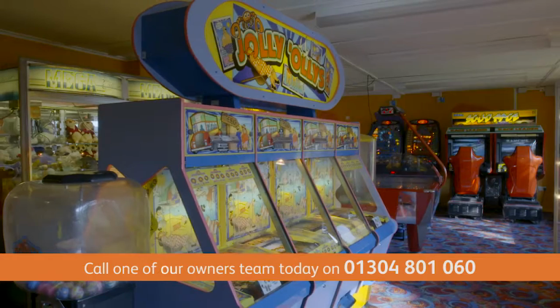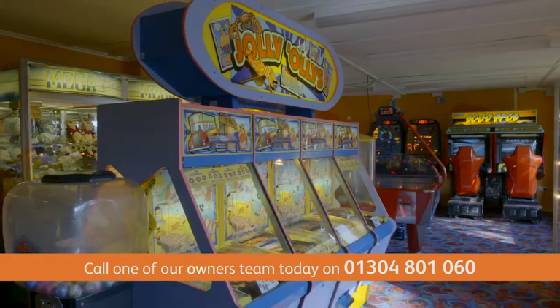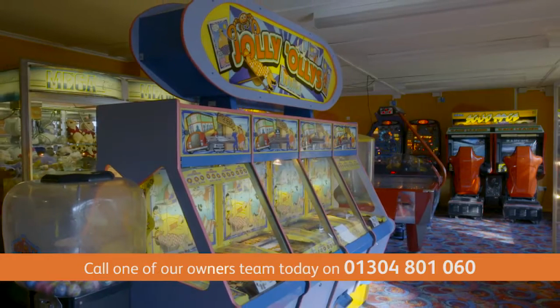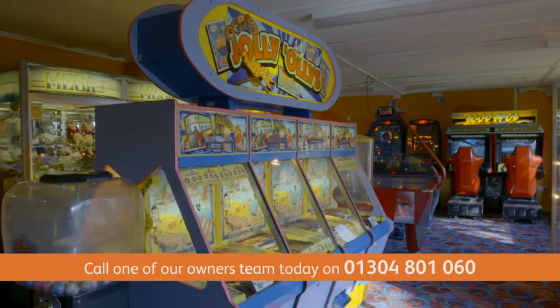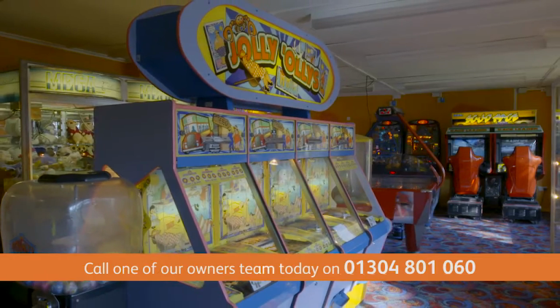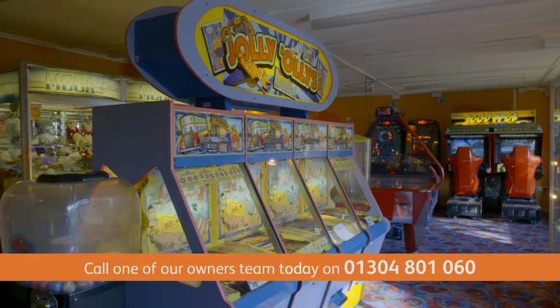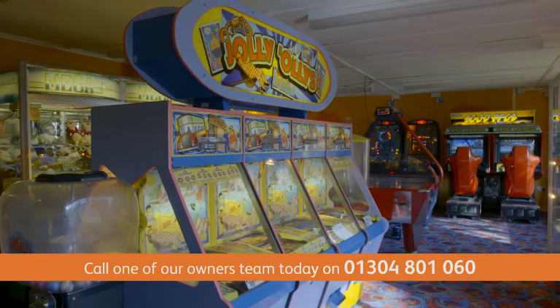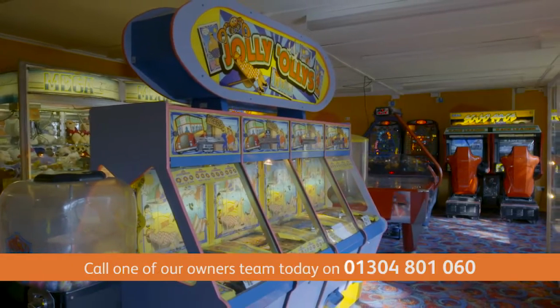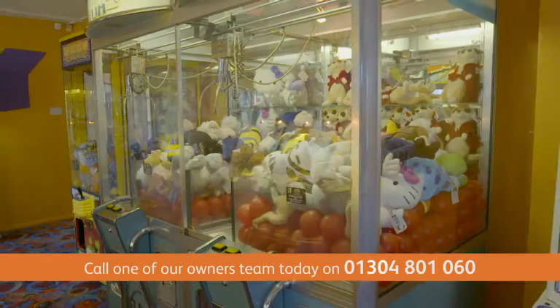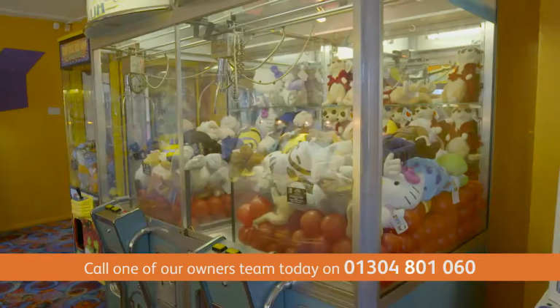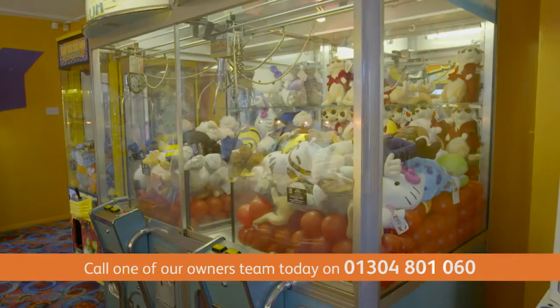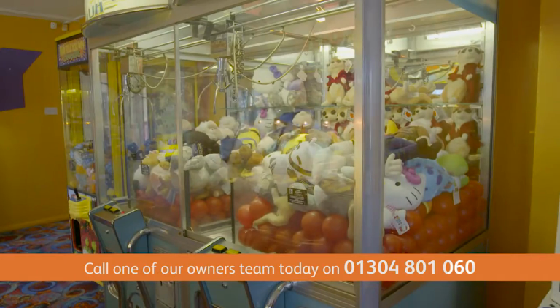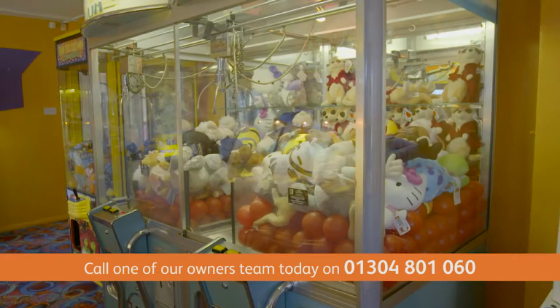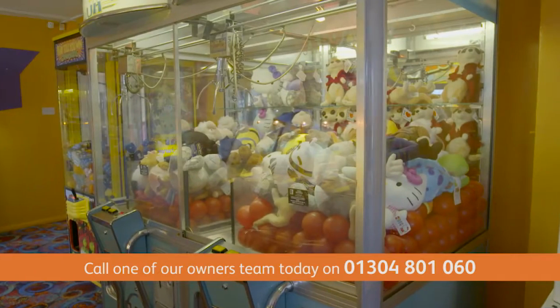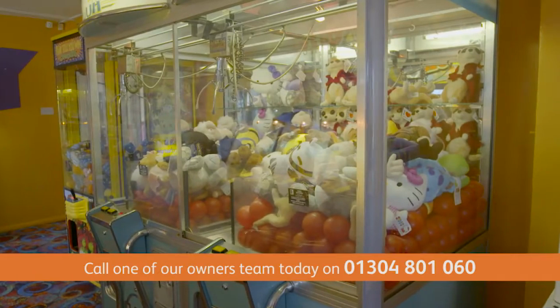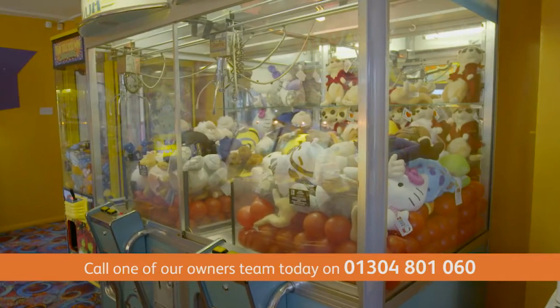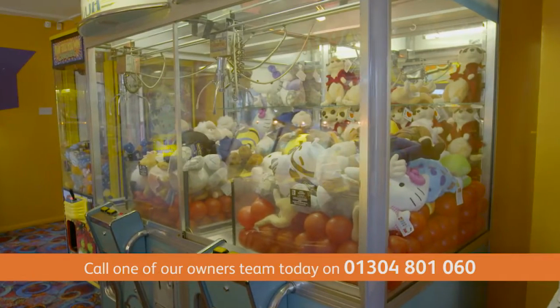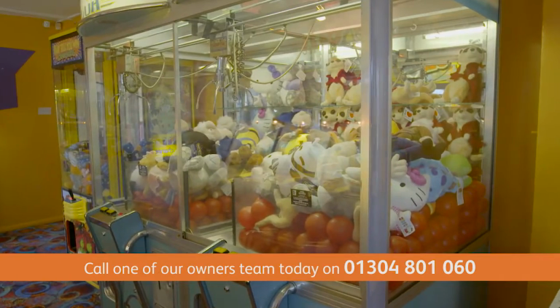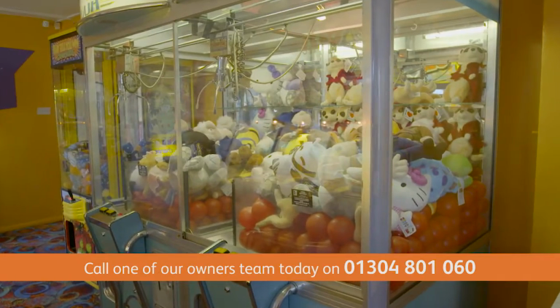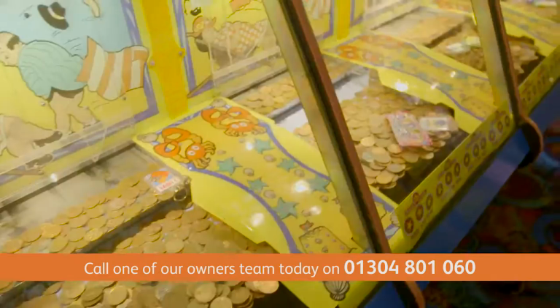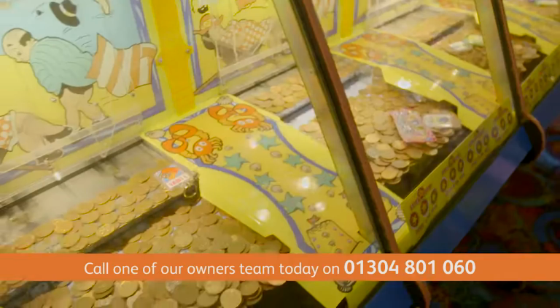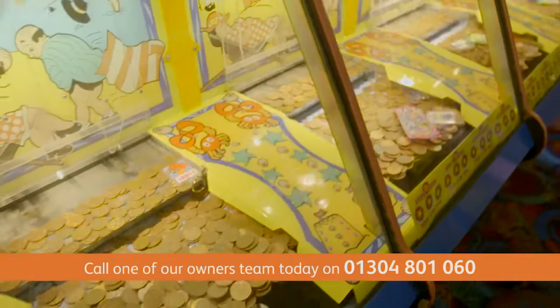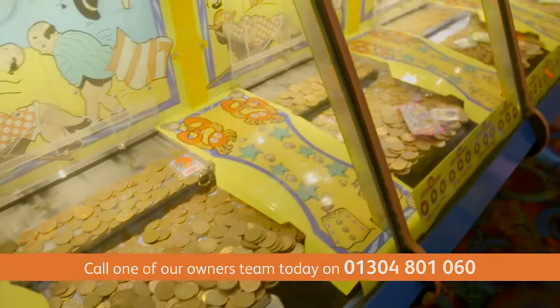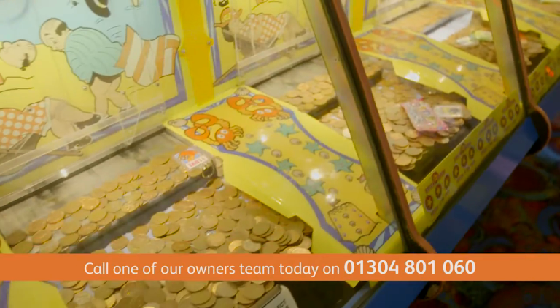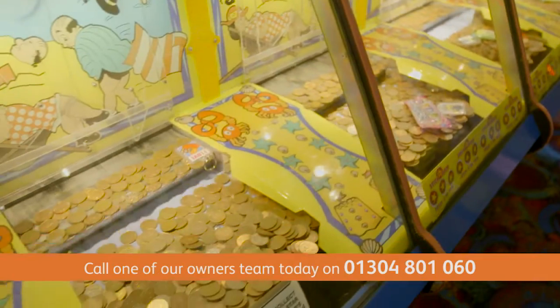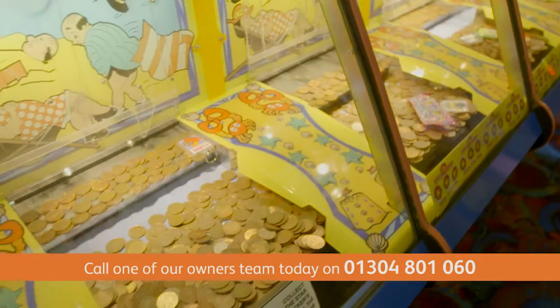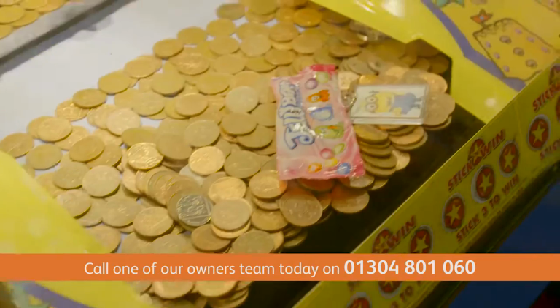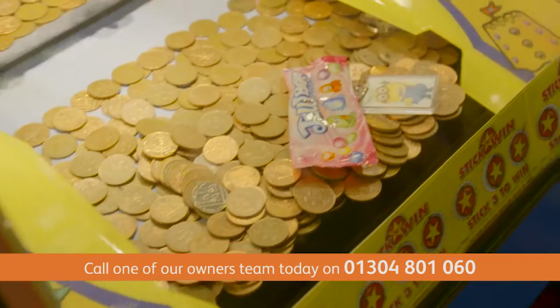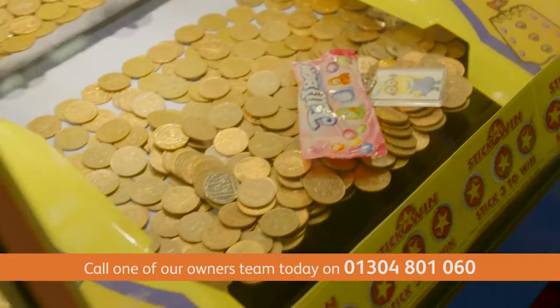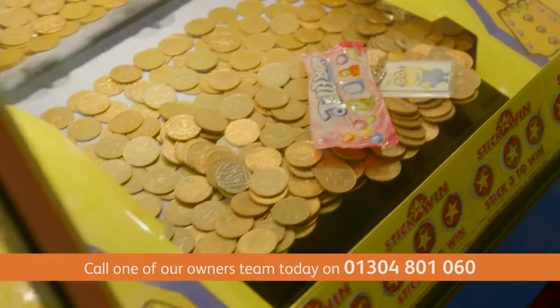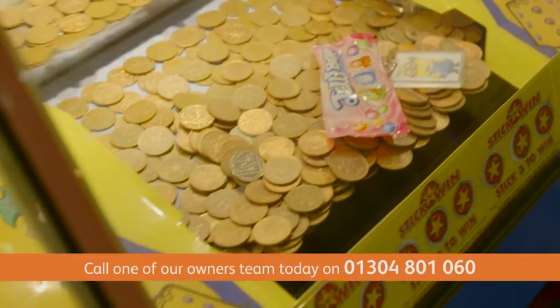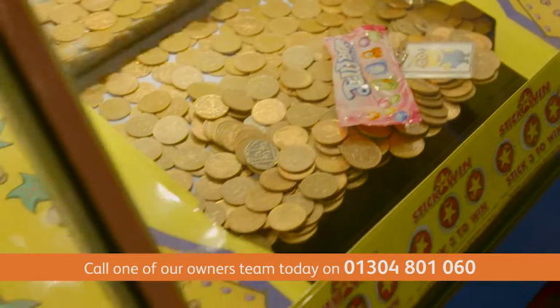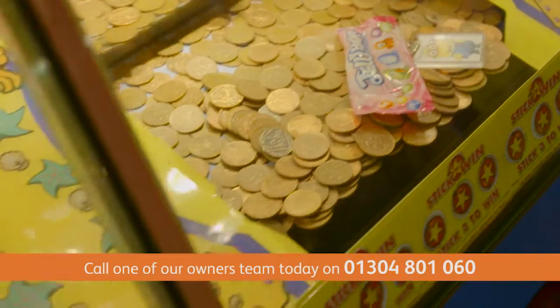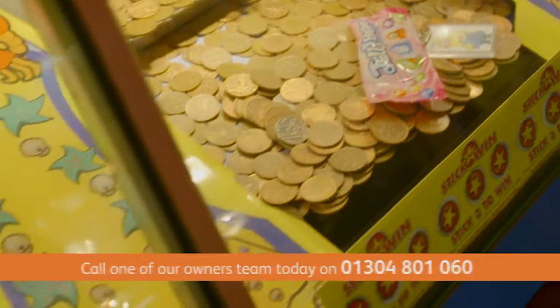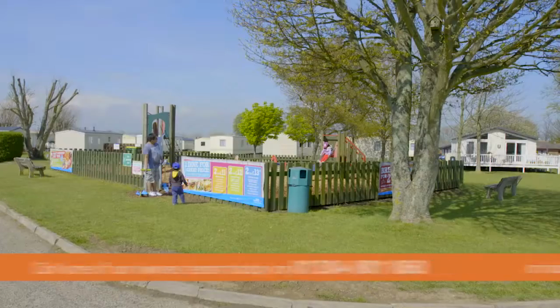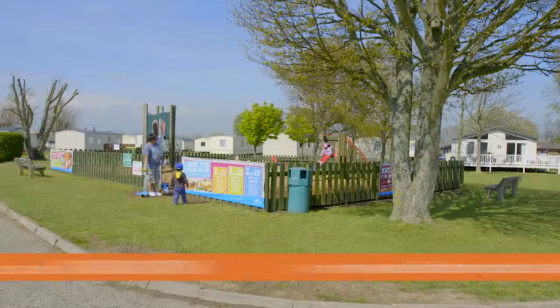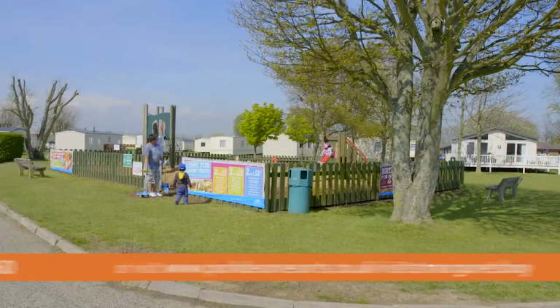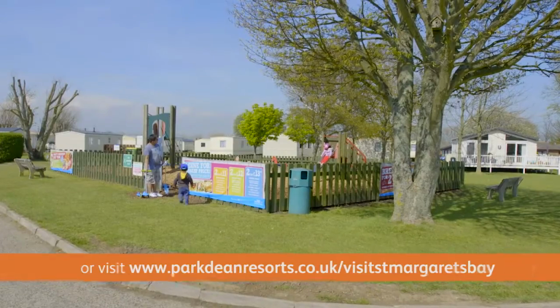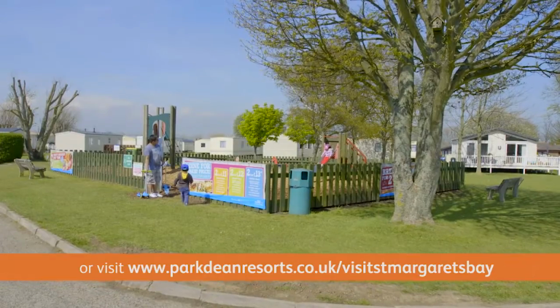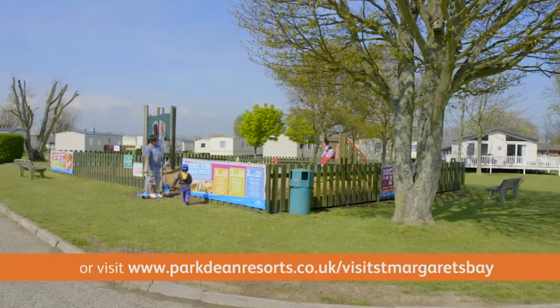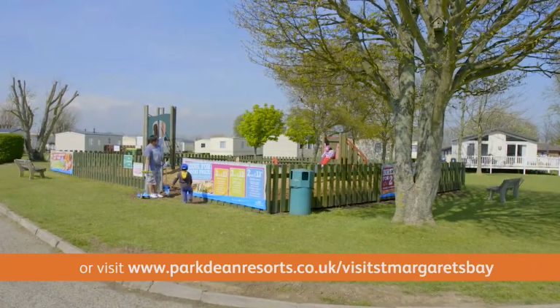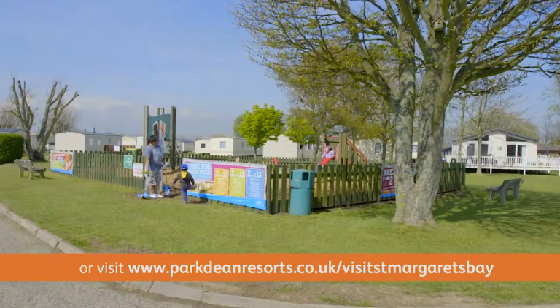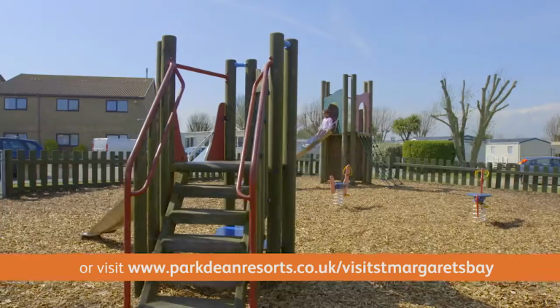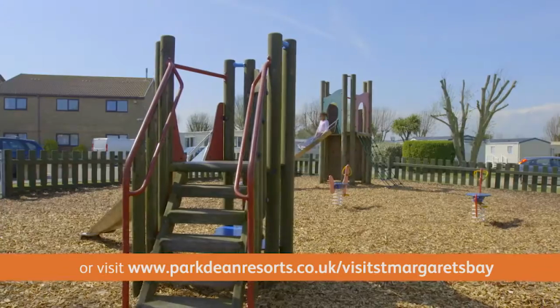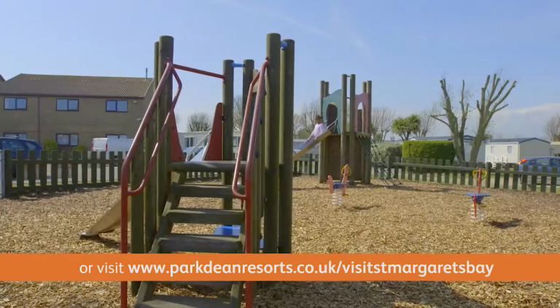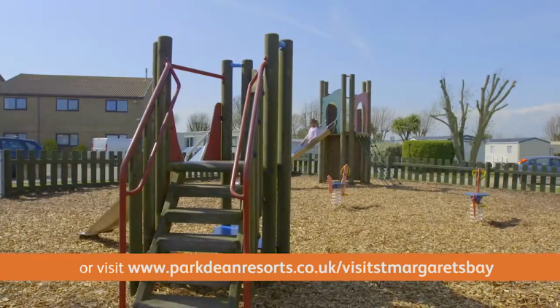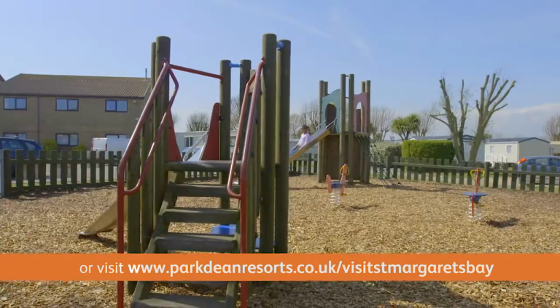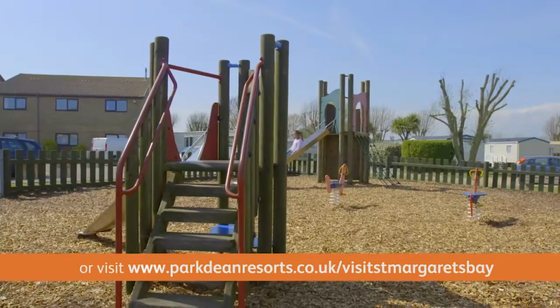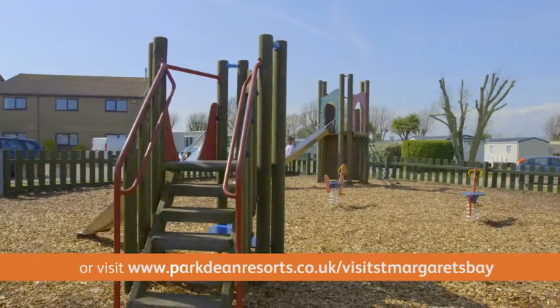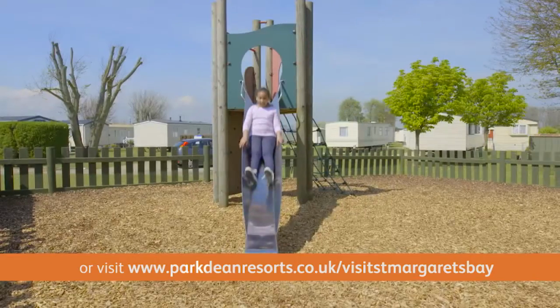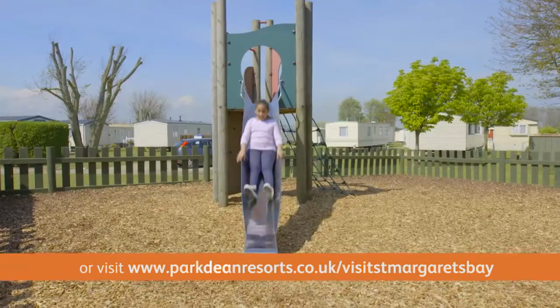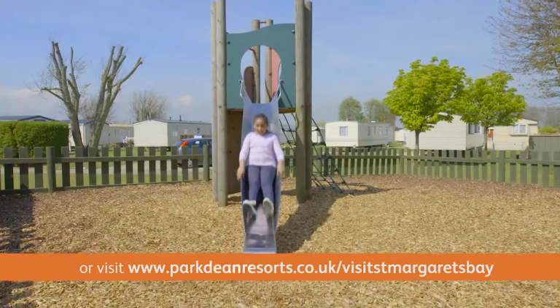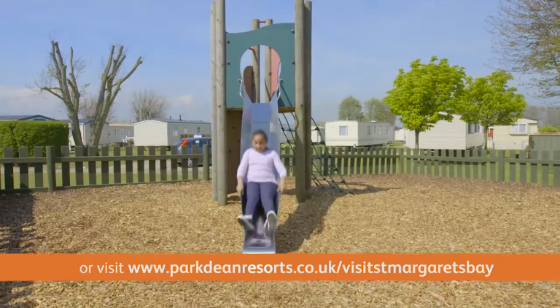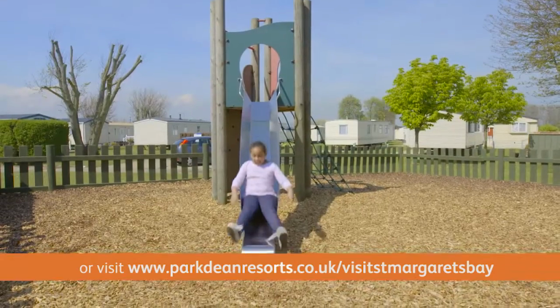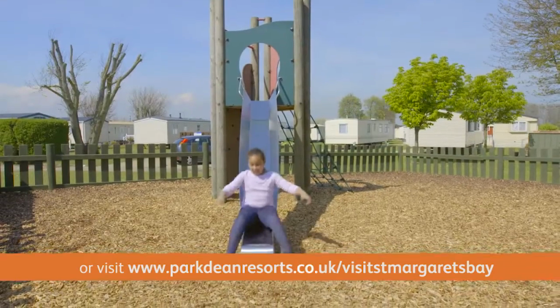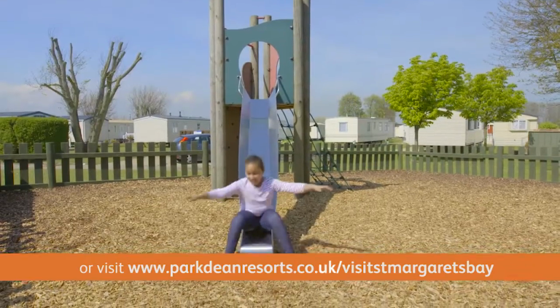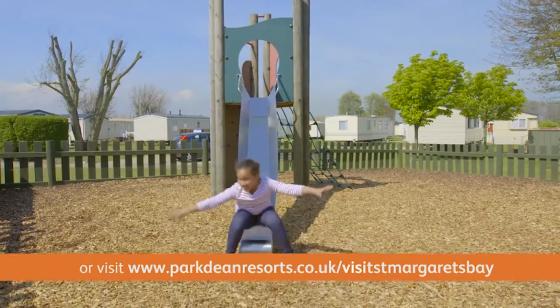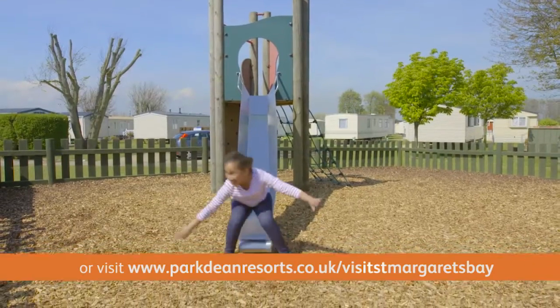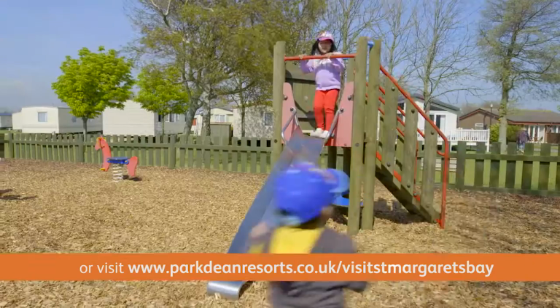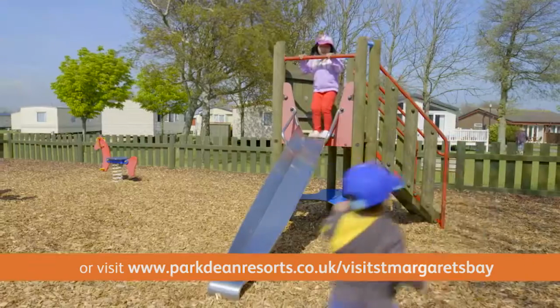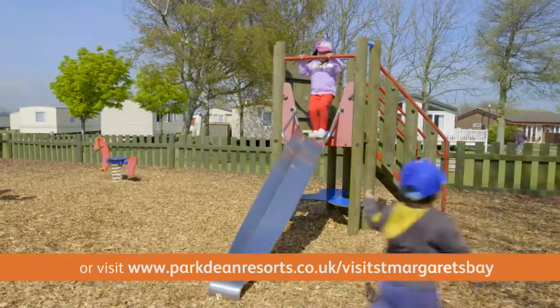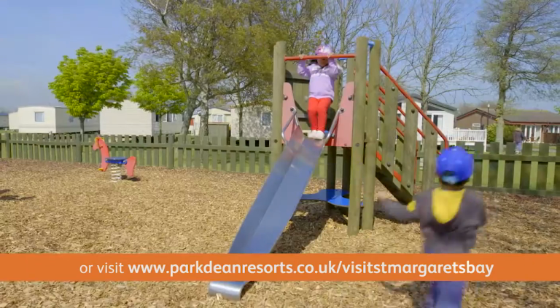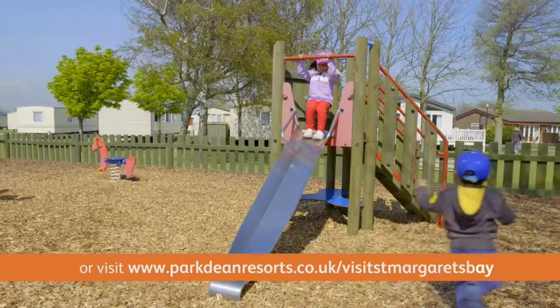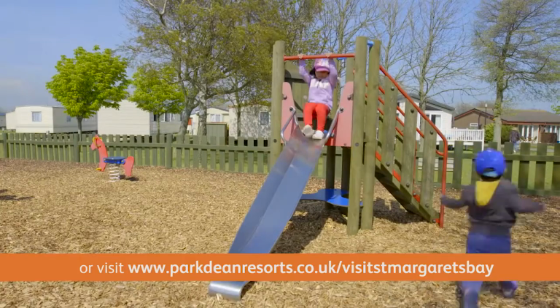An exciting arcade with machines both modern and traditional, along with a great play park, will keep the kids amused for hours.